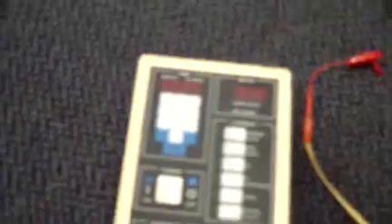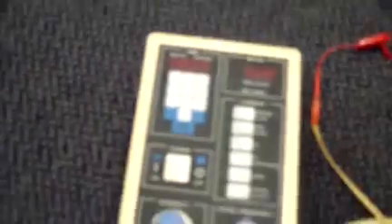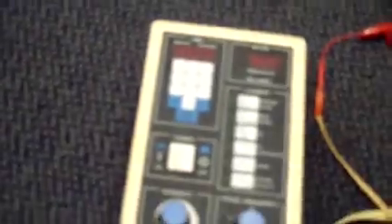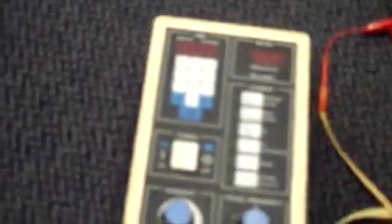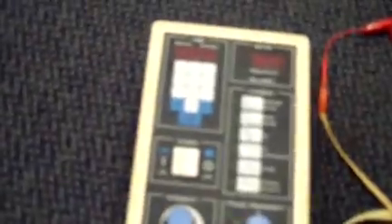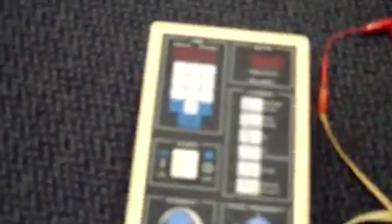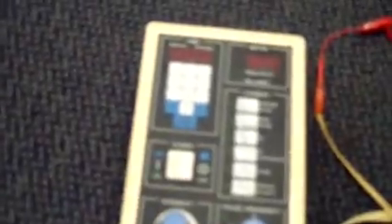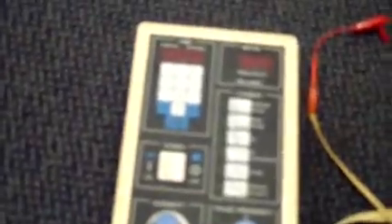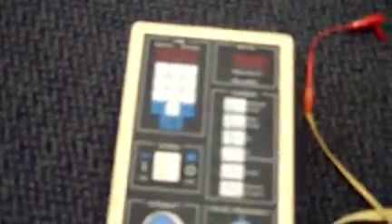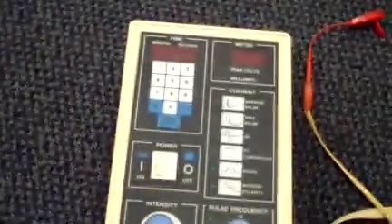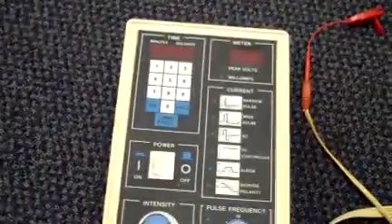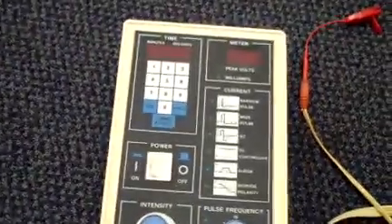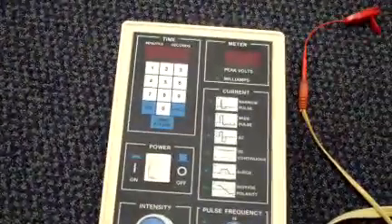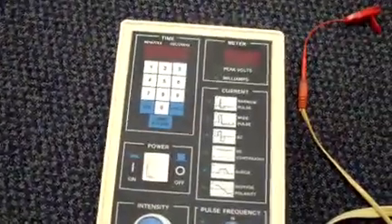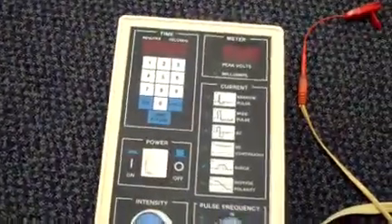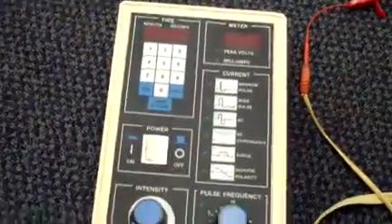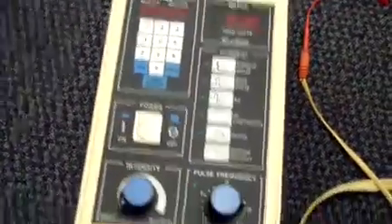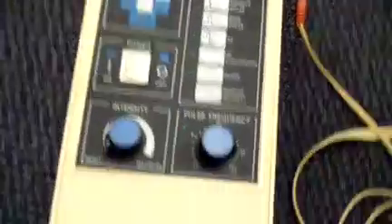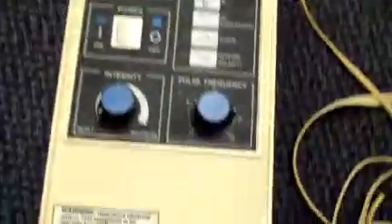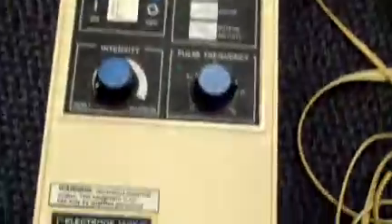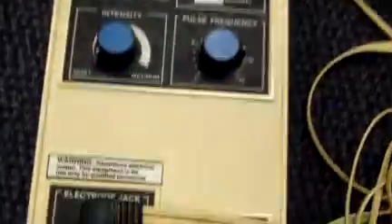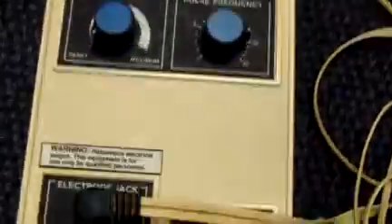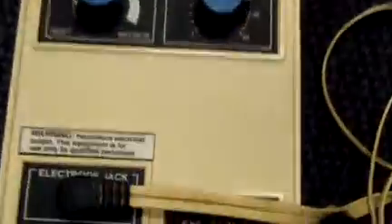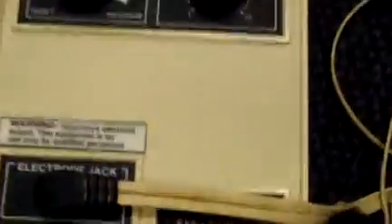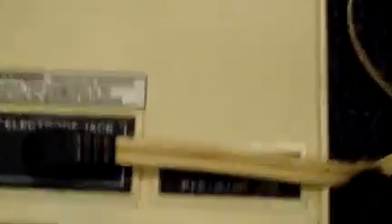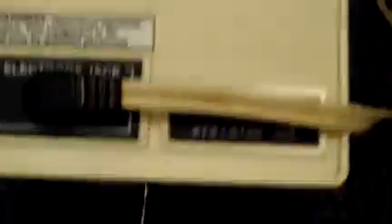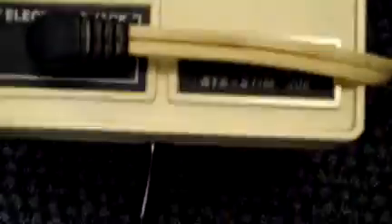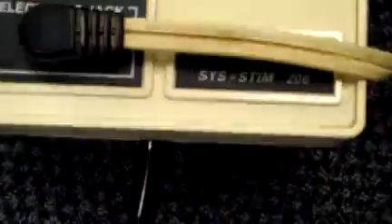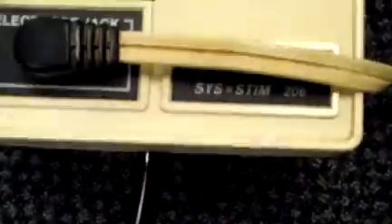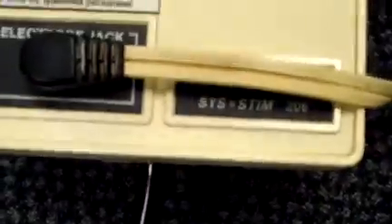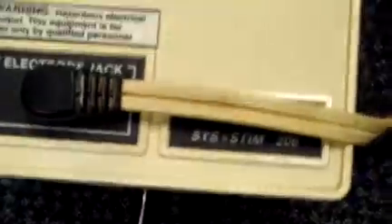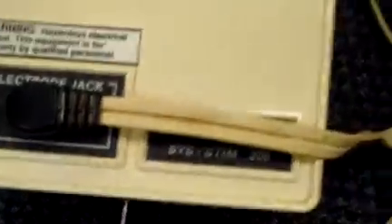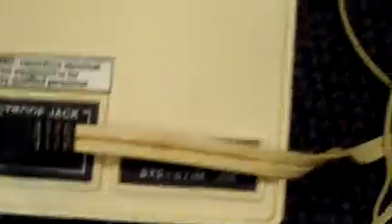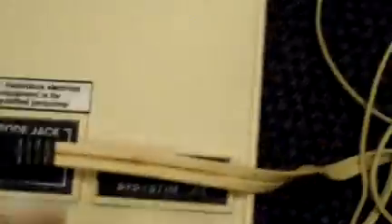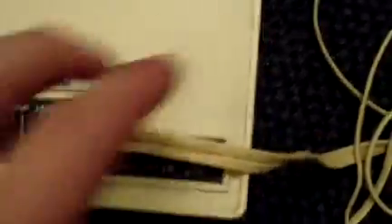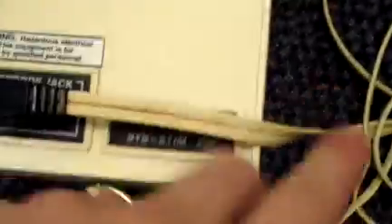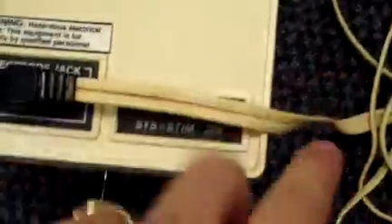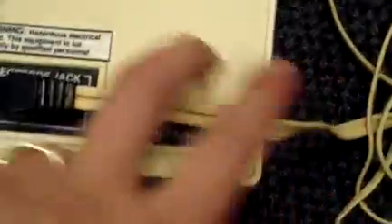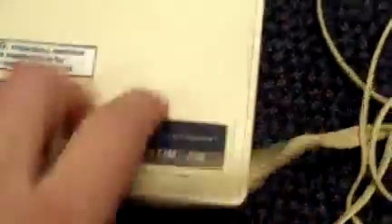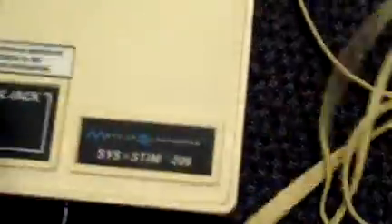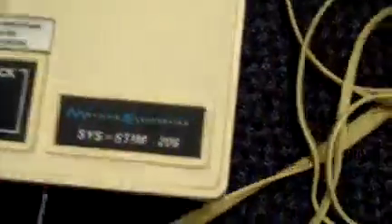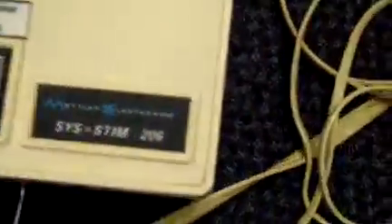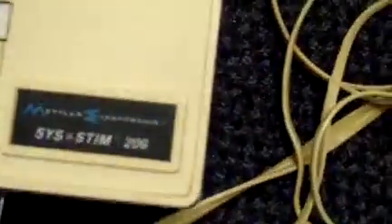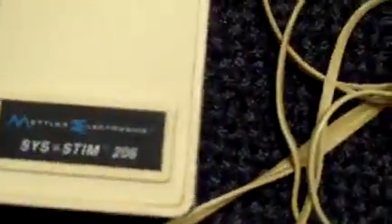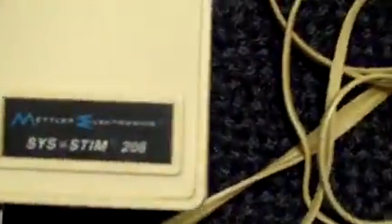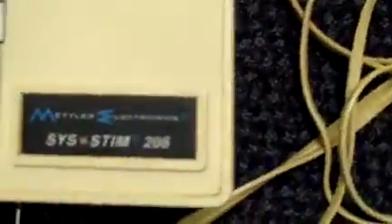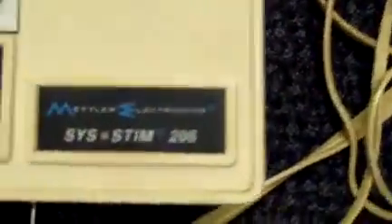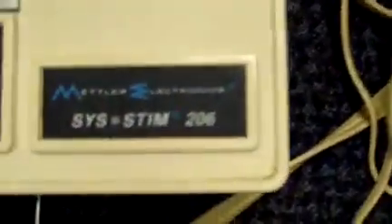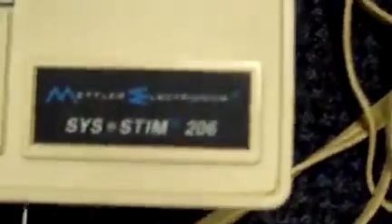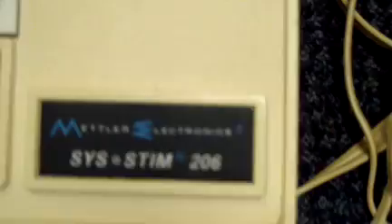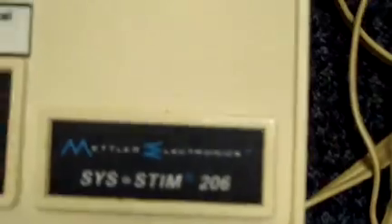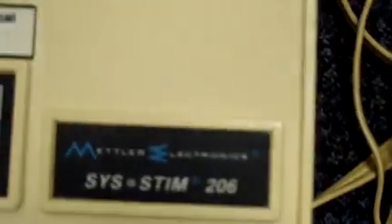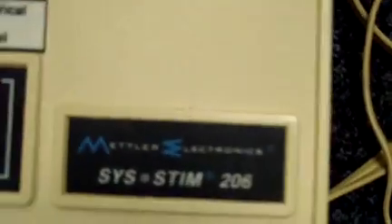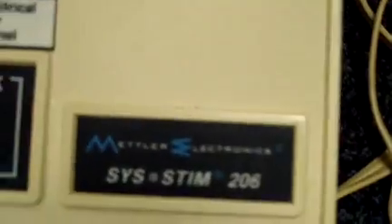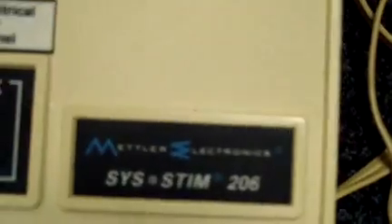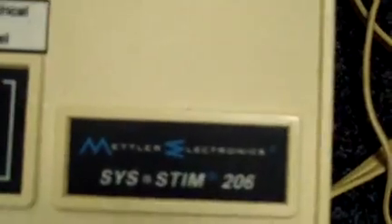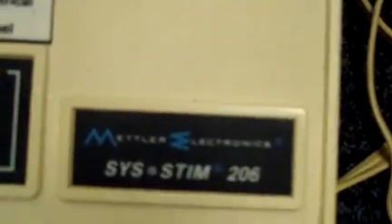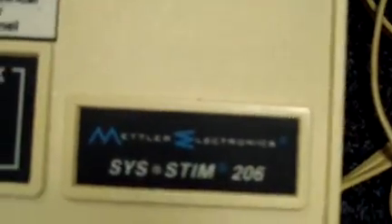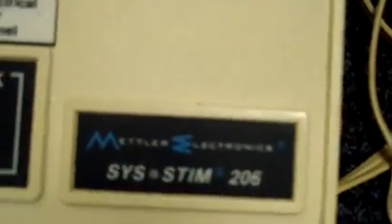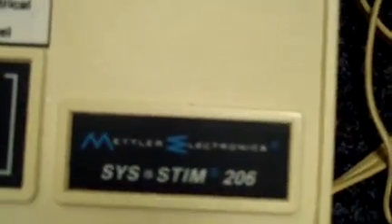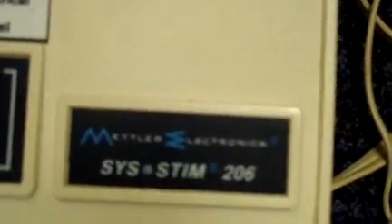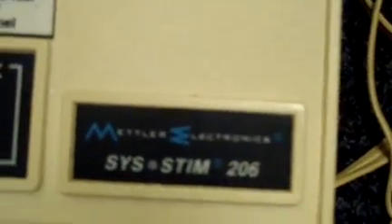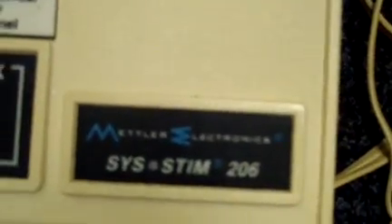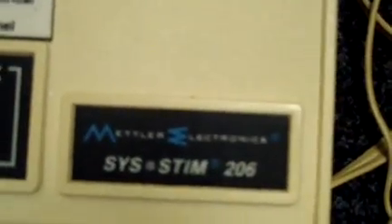Keith from DCSP Medical. Today we're looking at a Mettler 206 muscle stimulator.